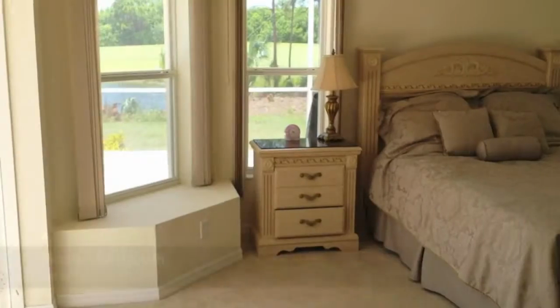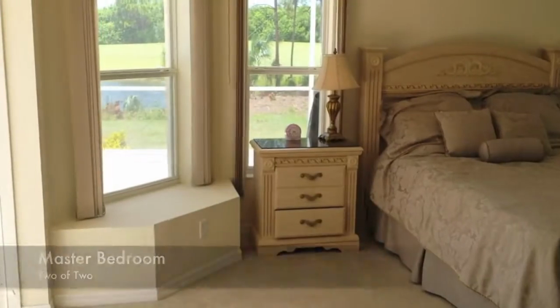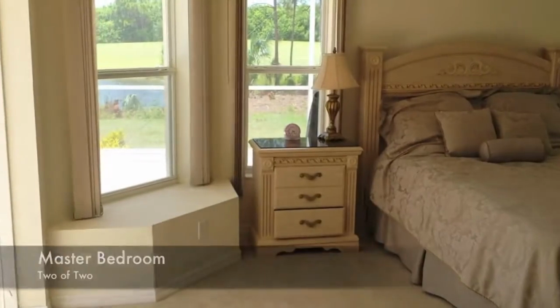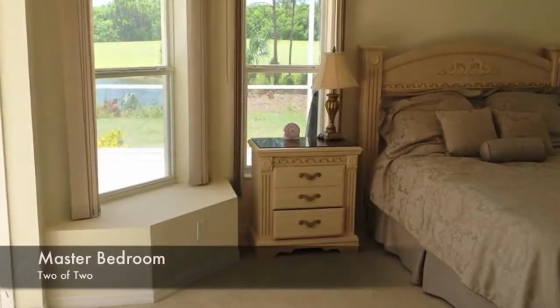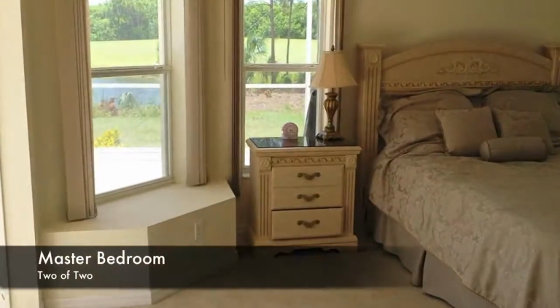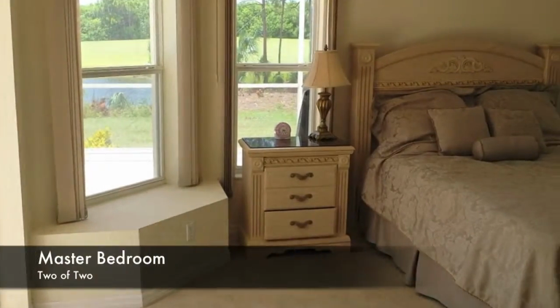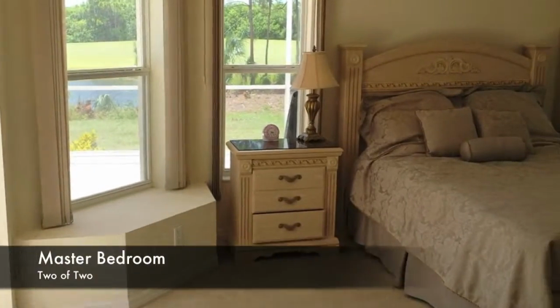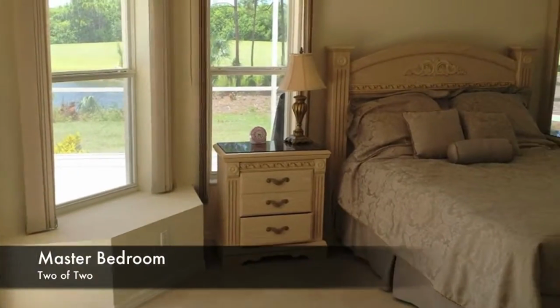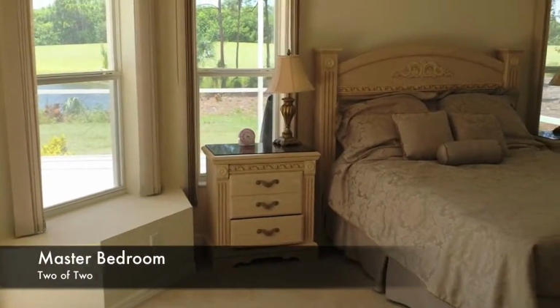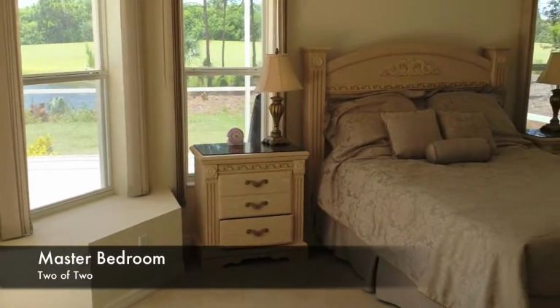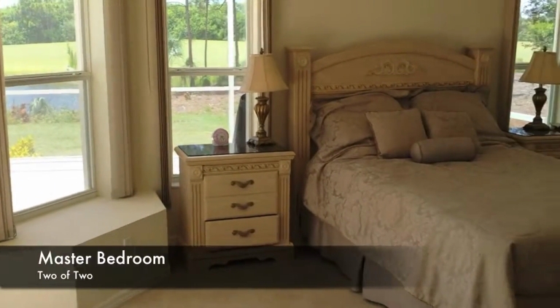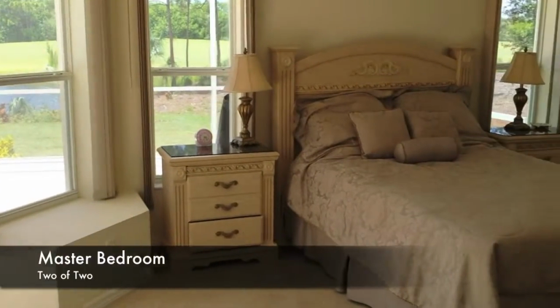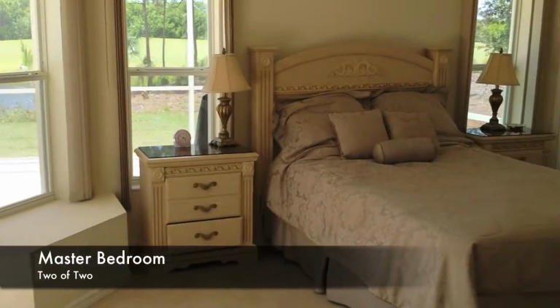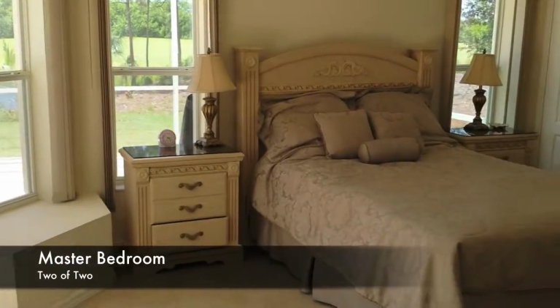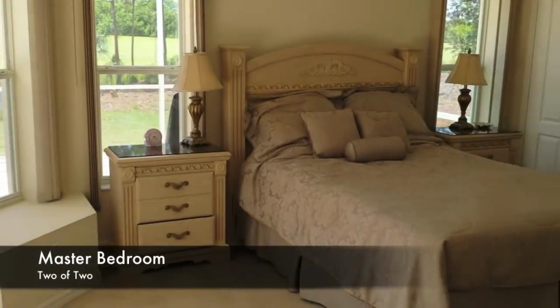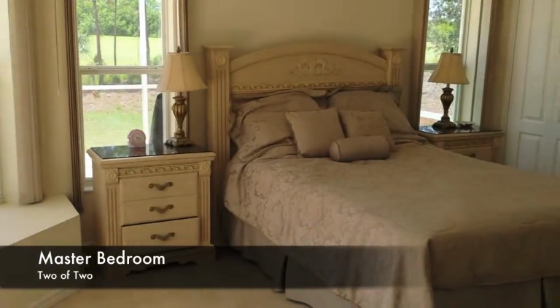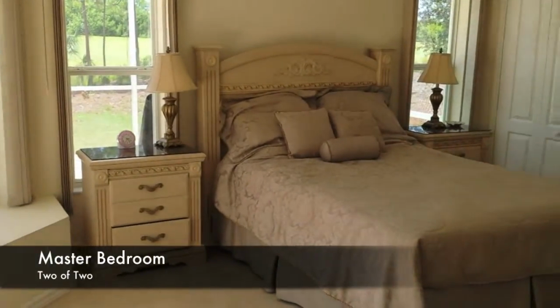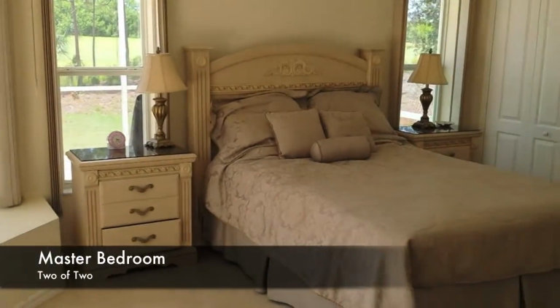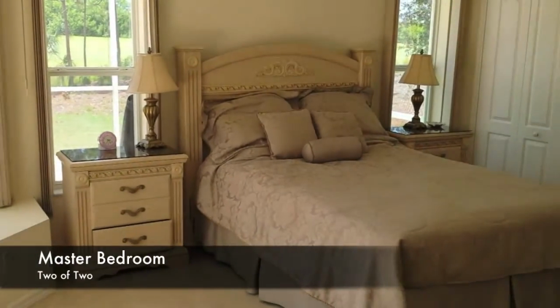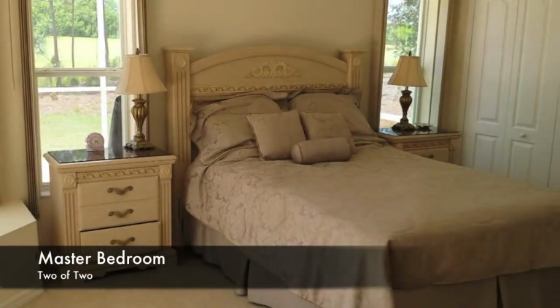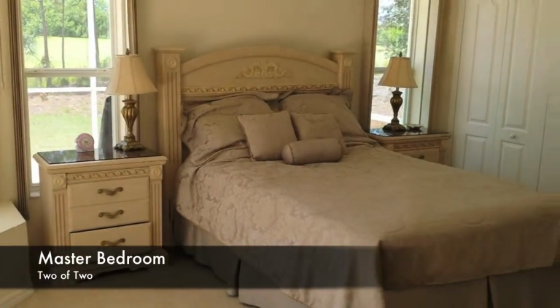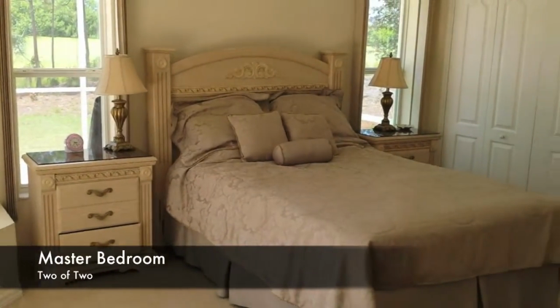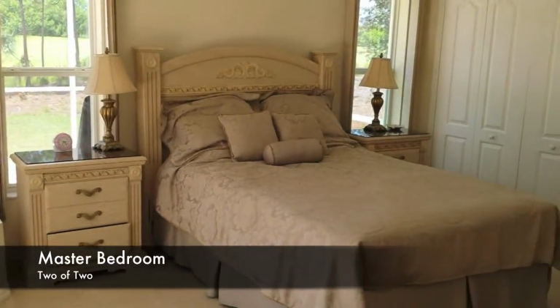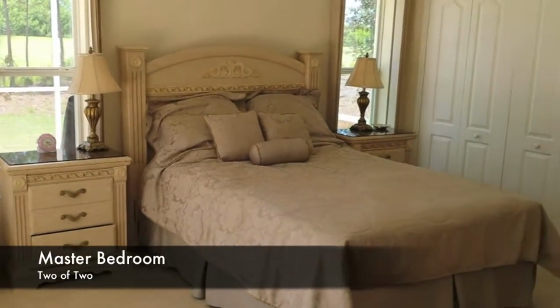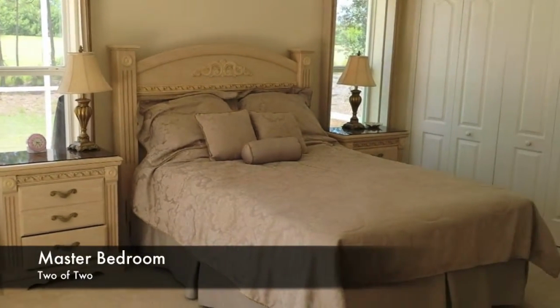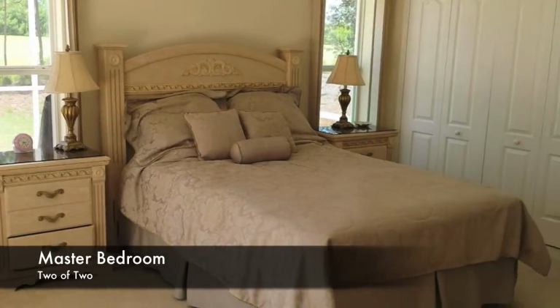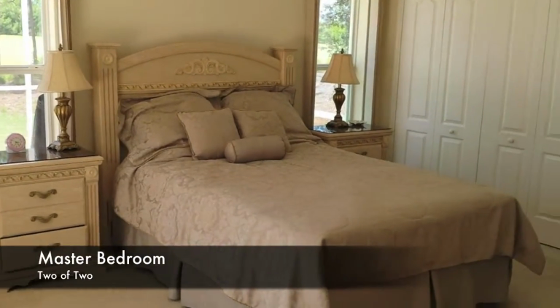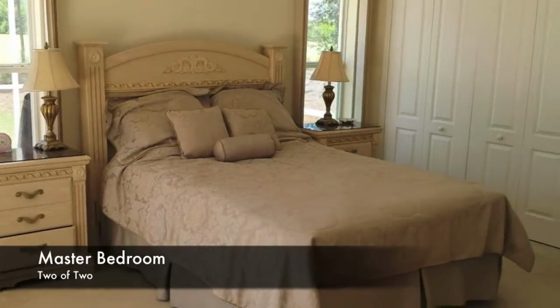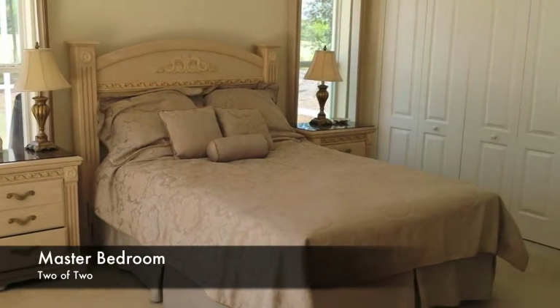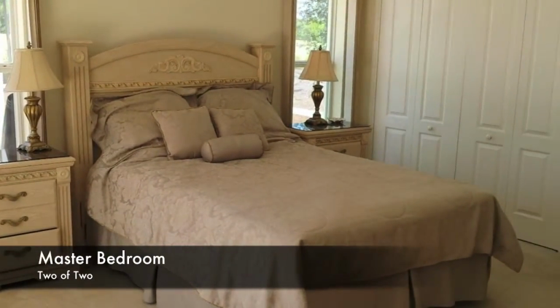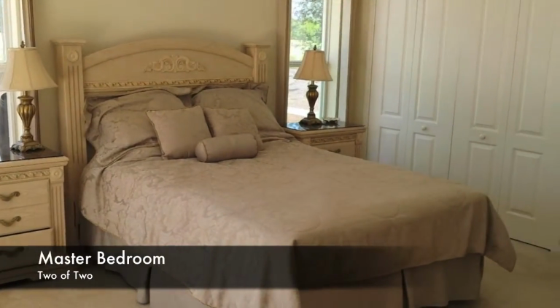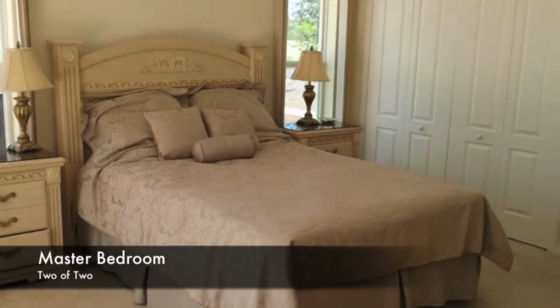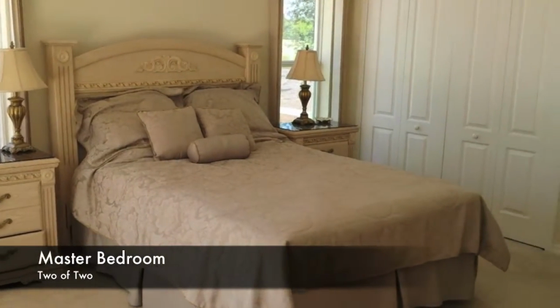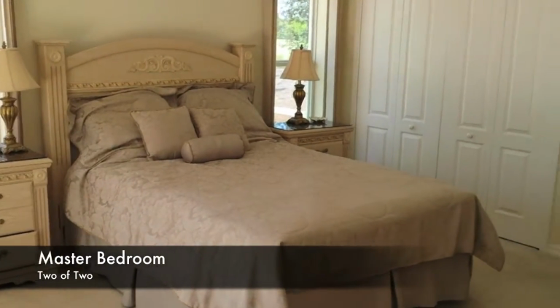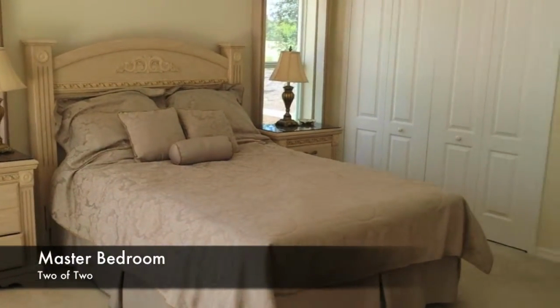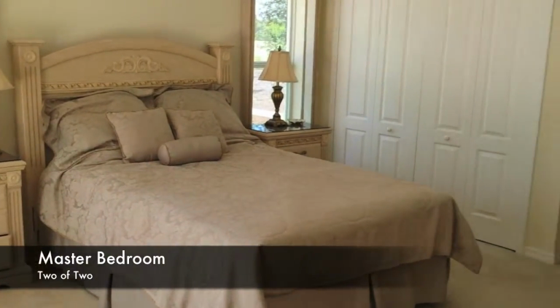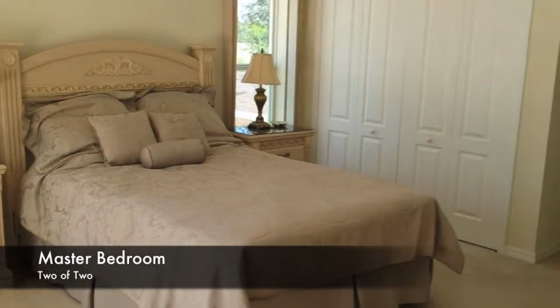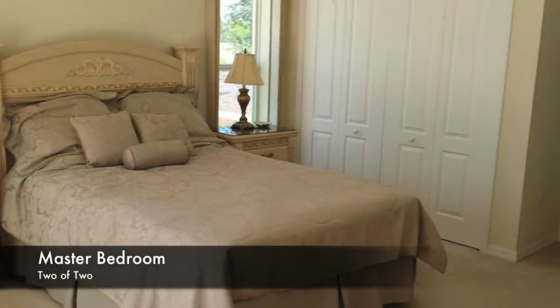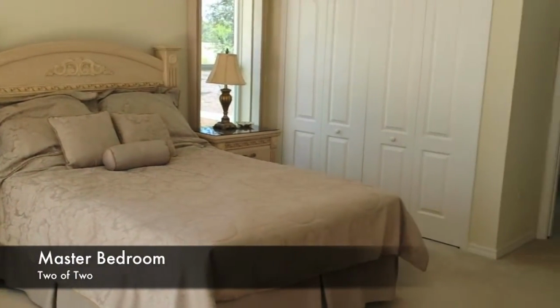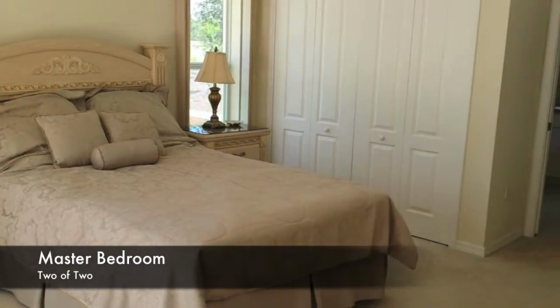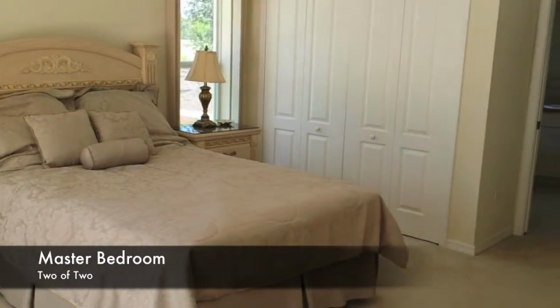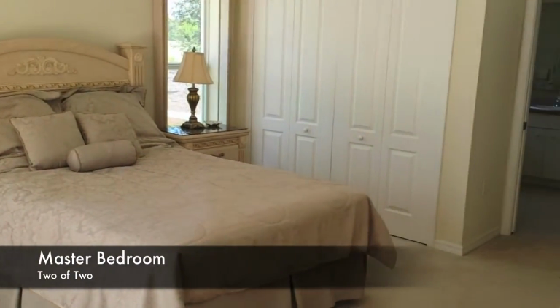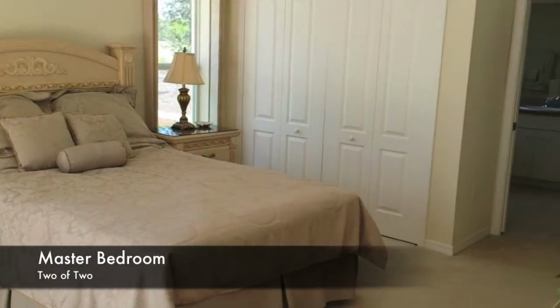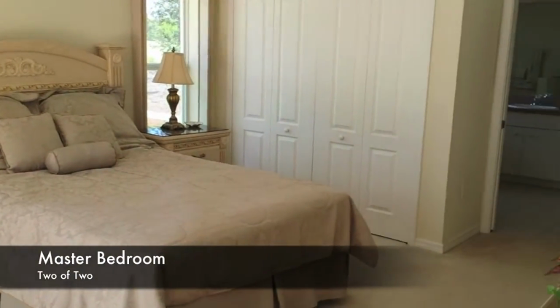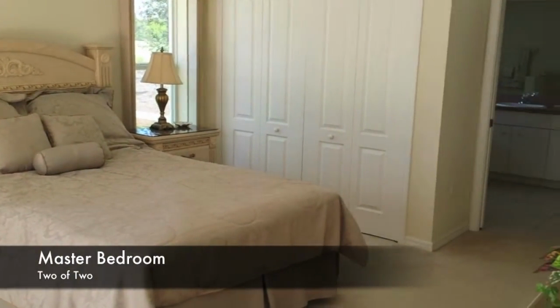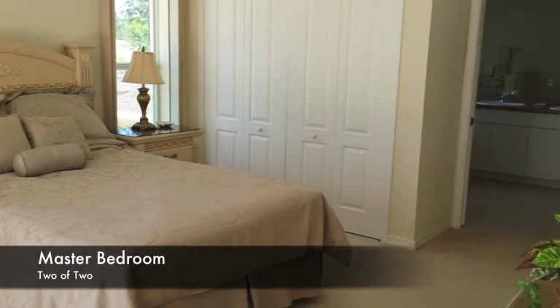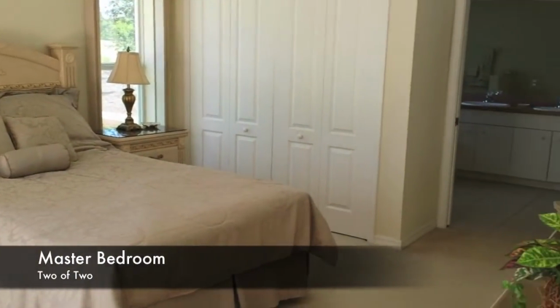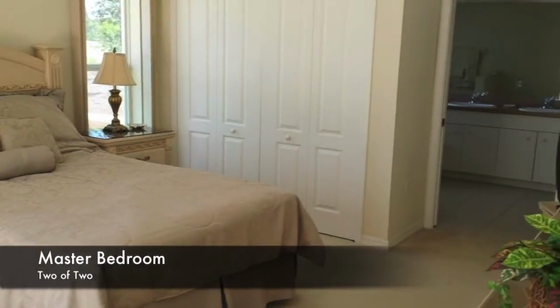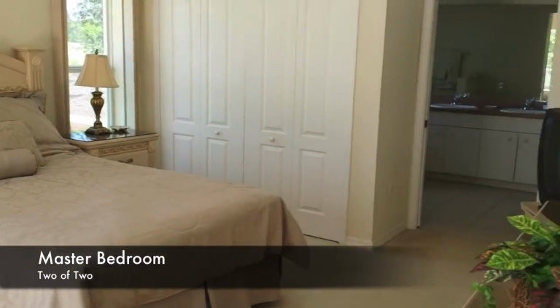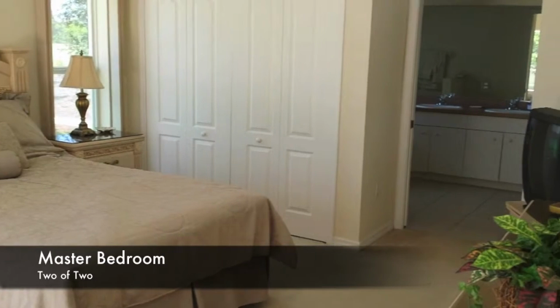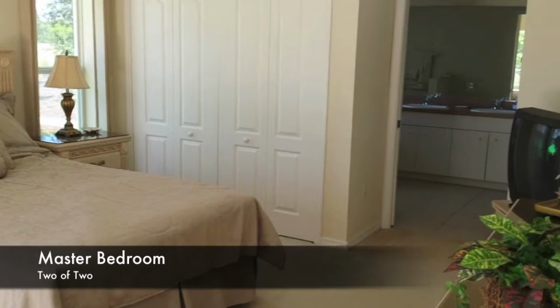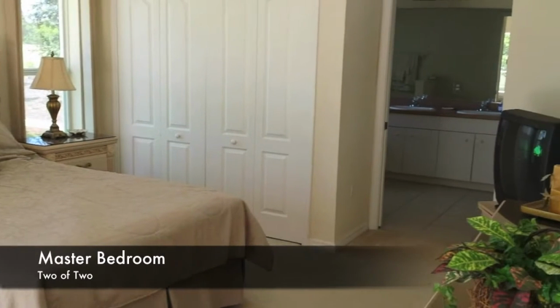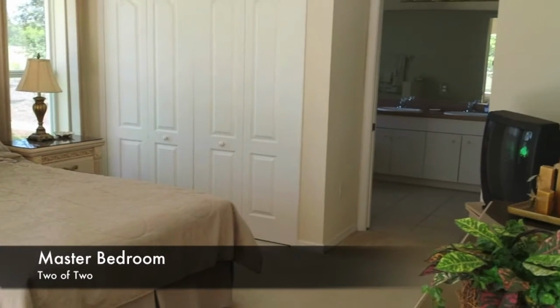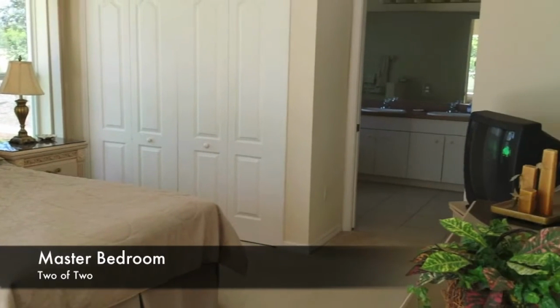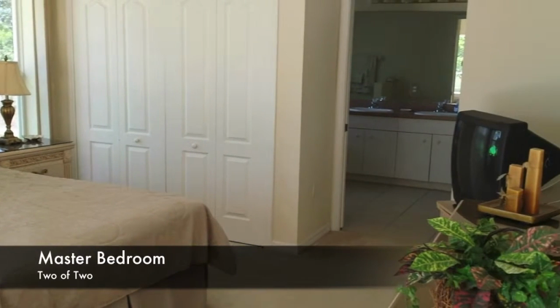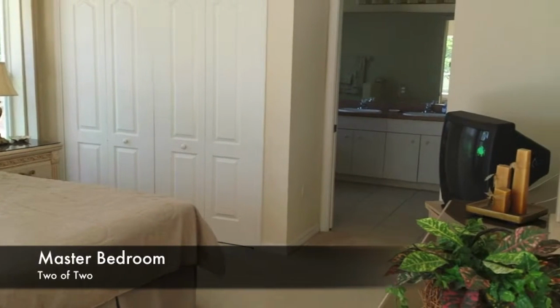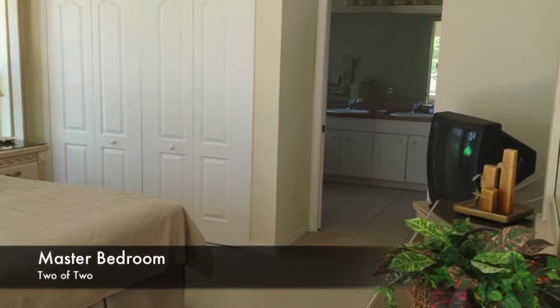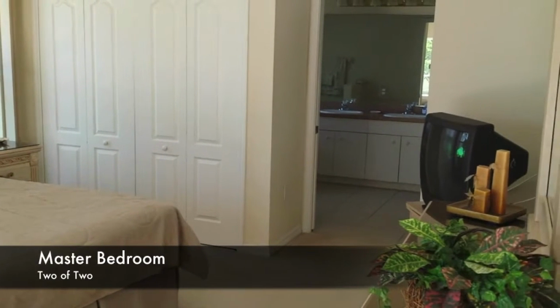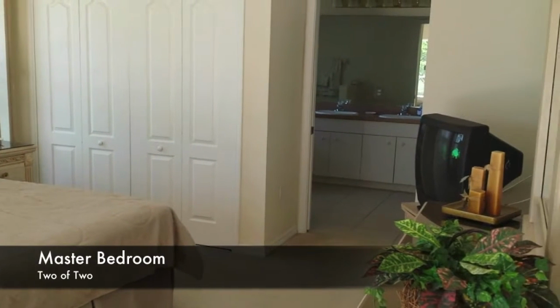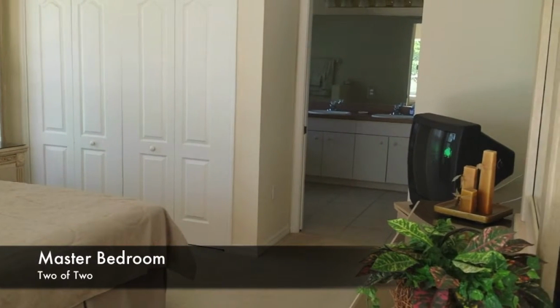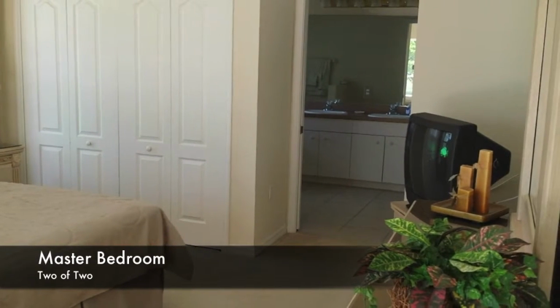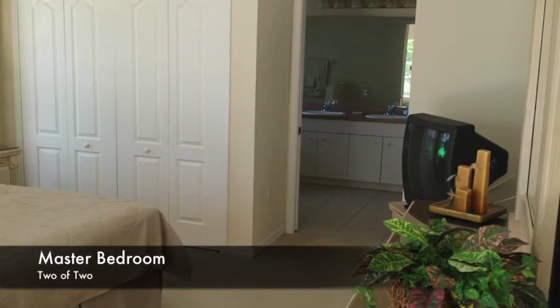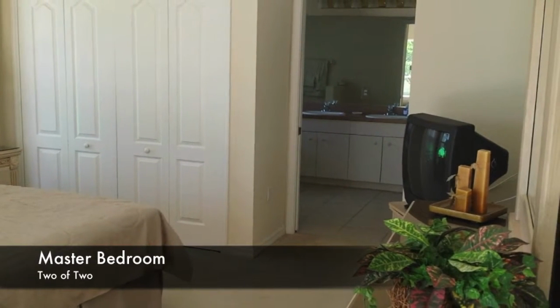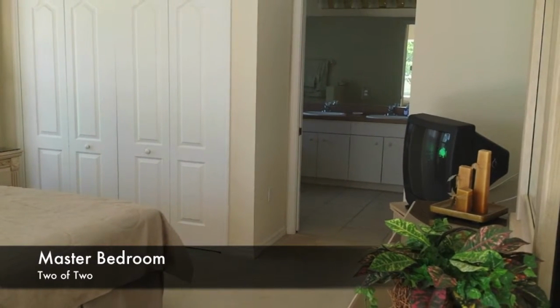This is master bedroom two with a five foot double bed, TV and en suite facilities.